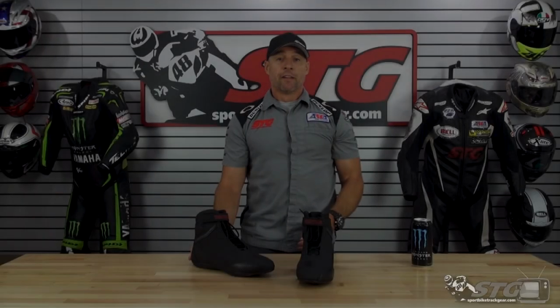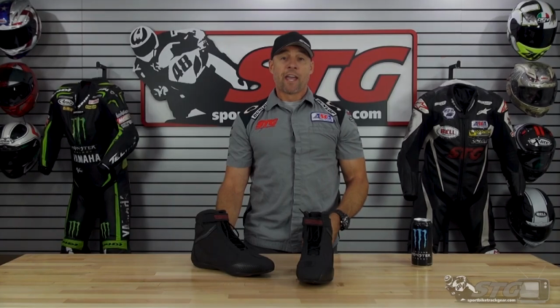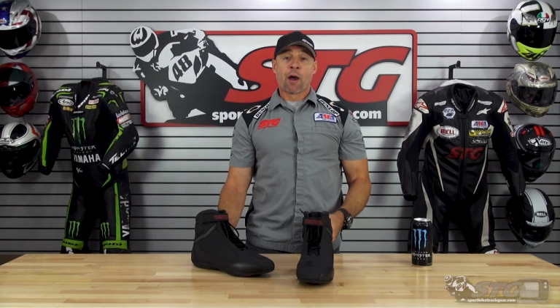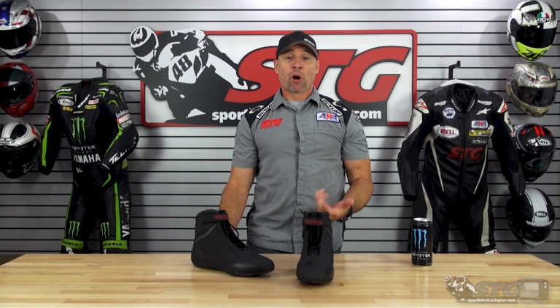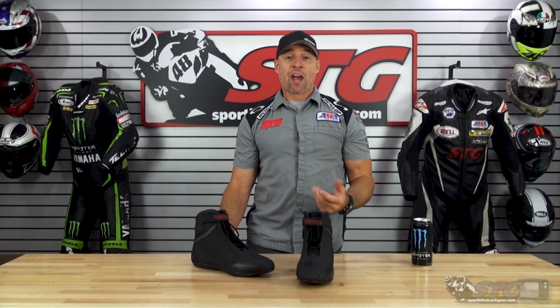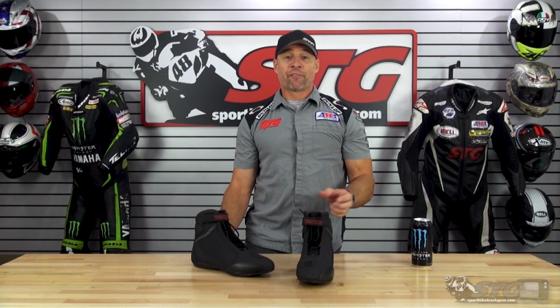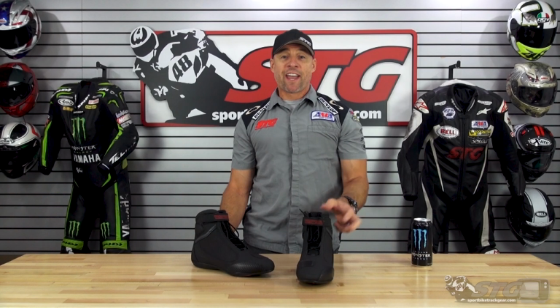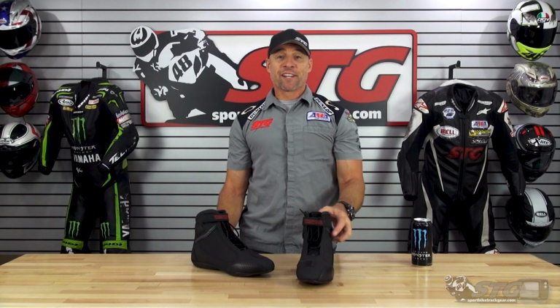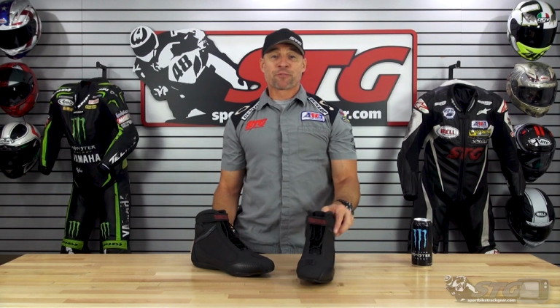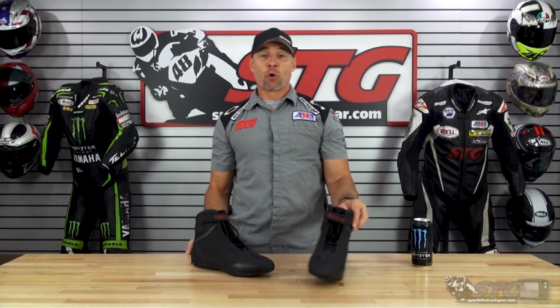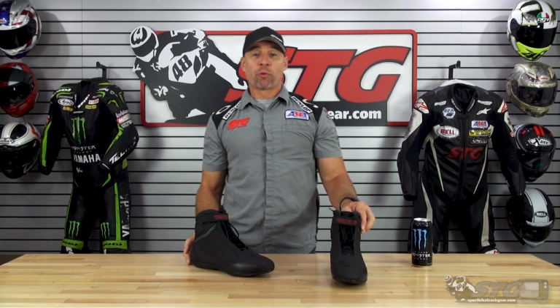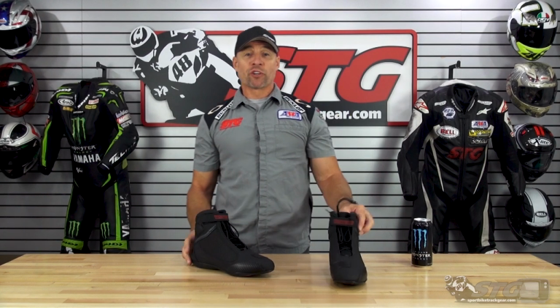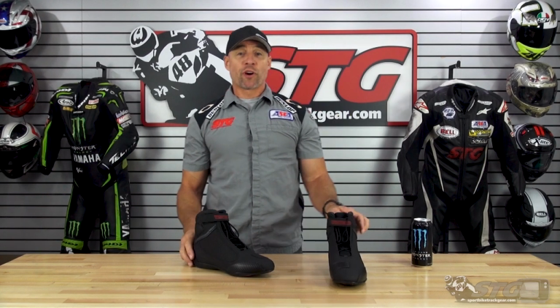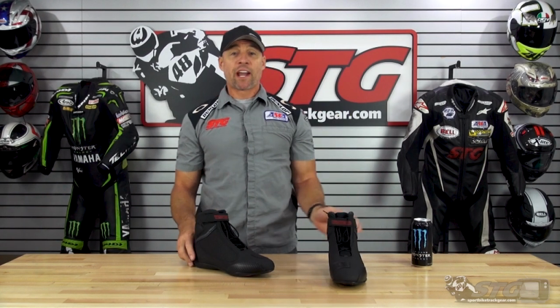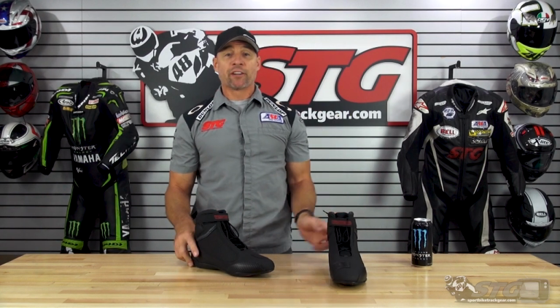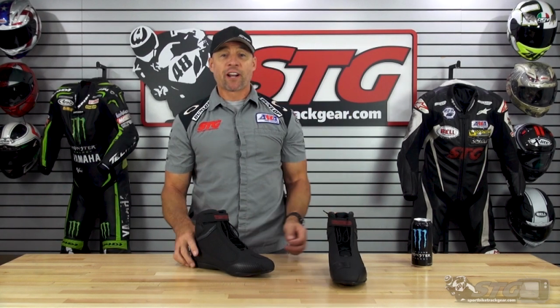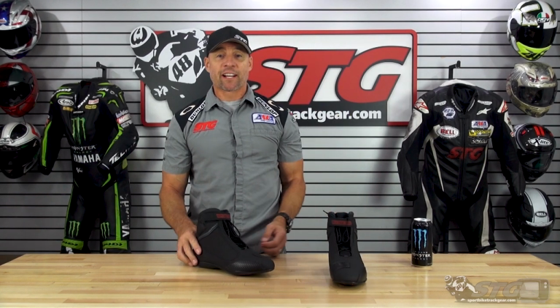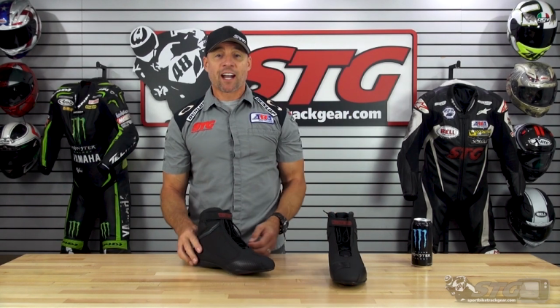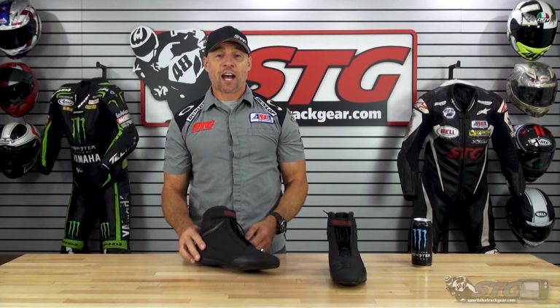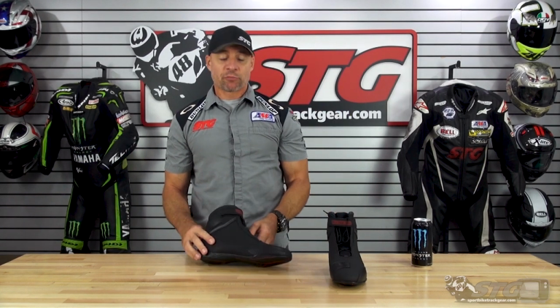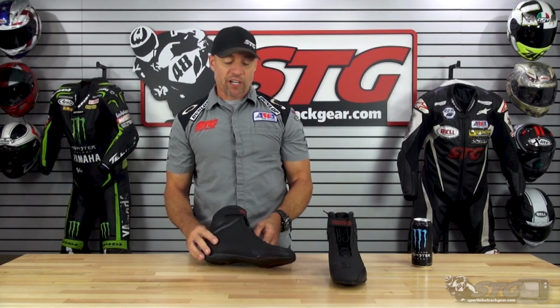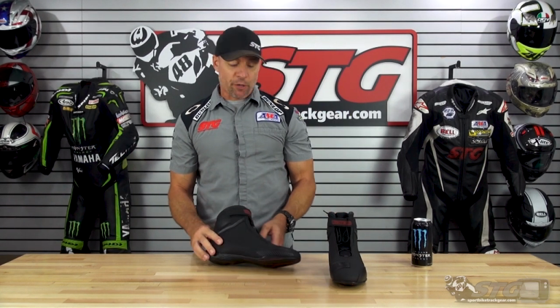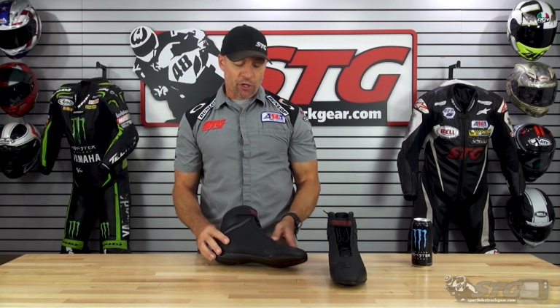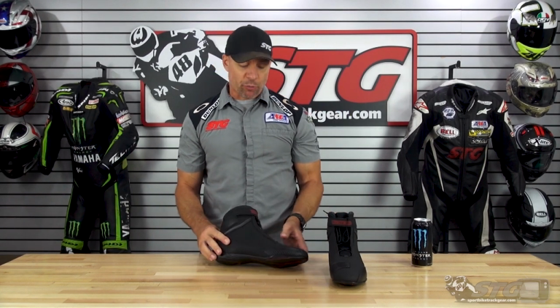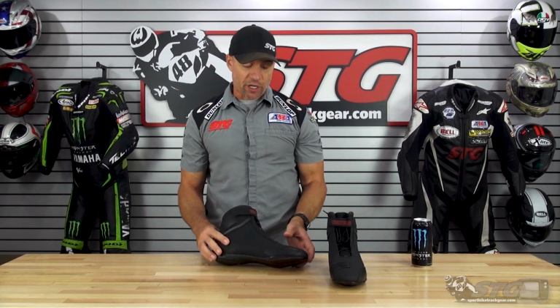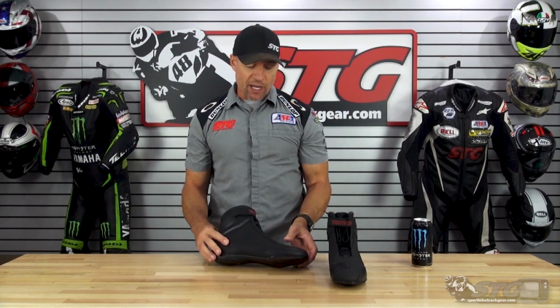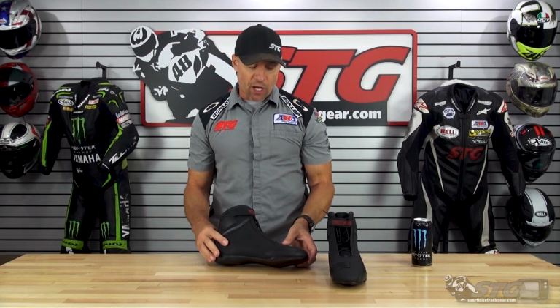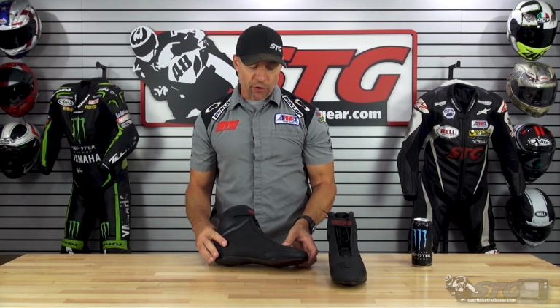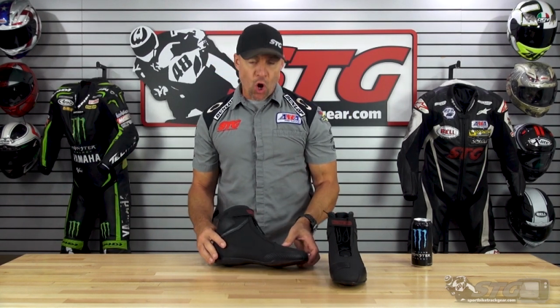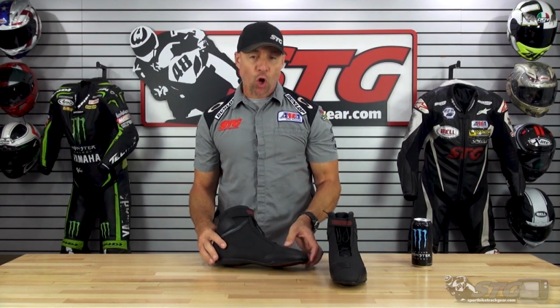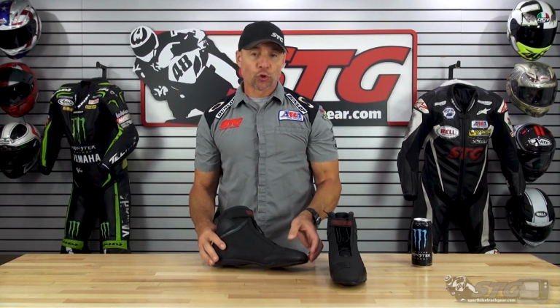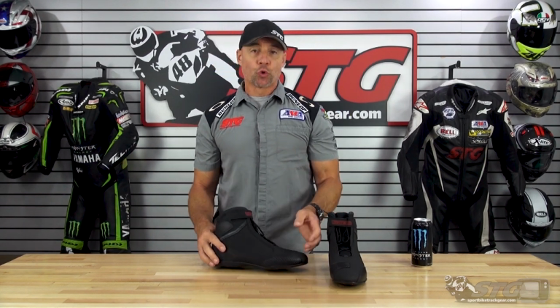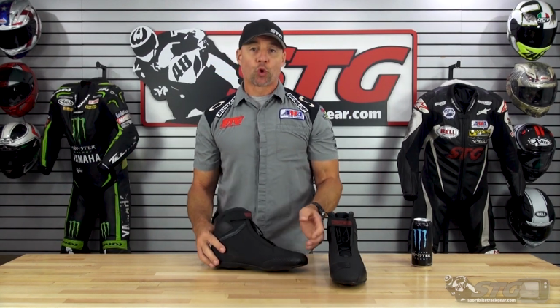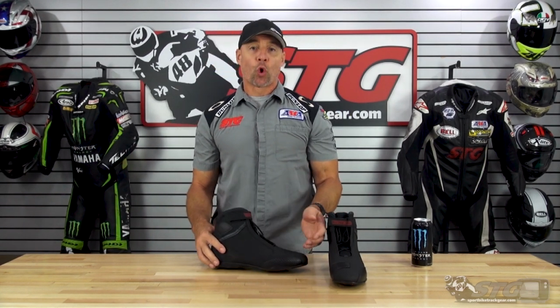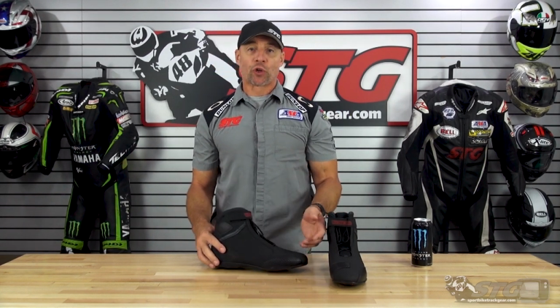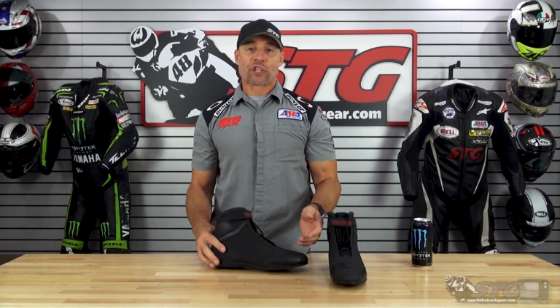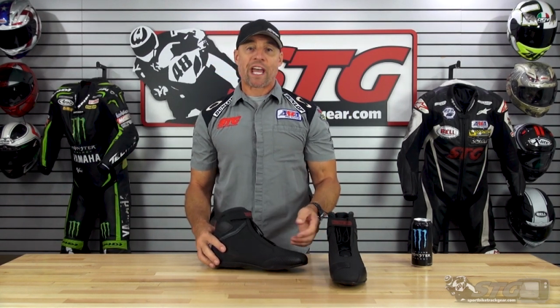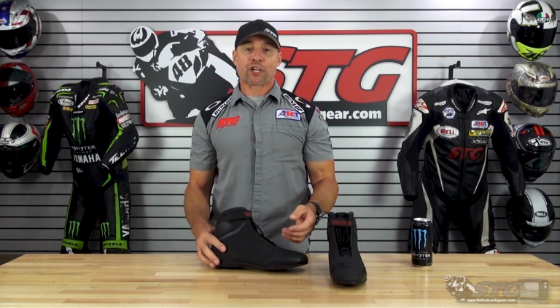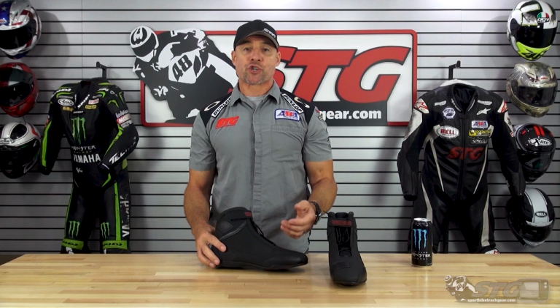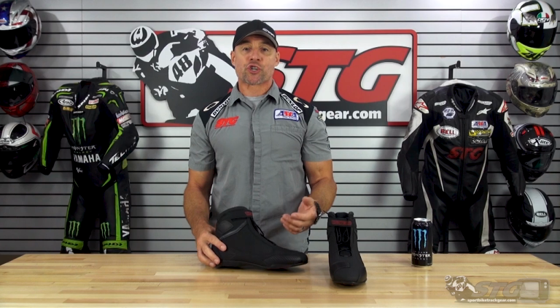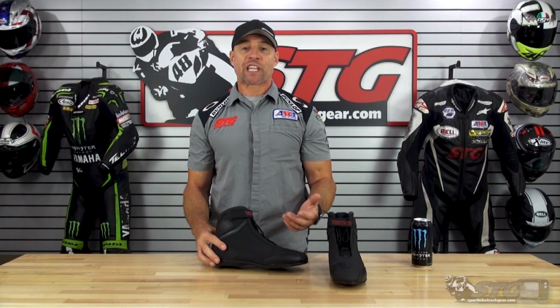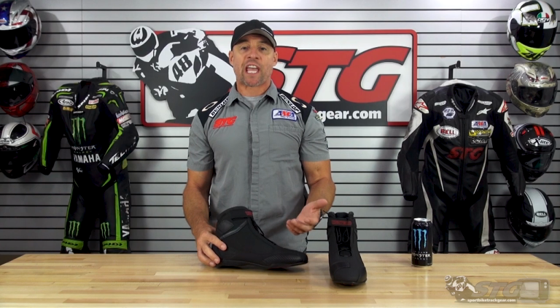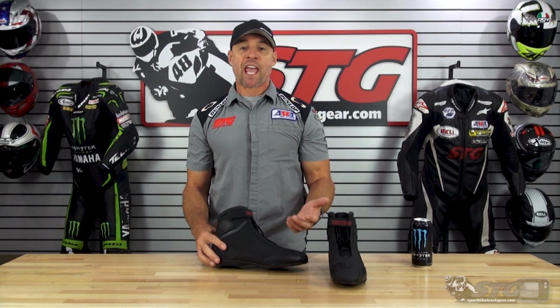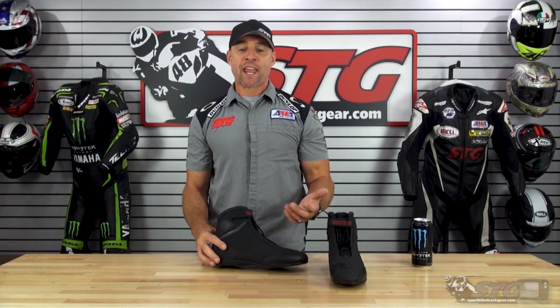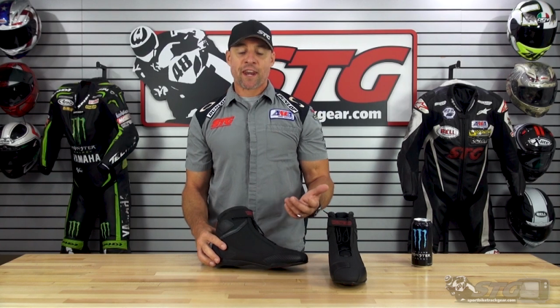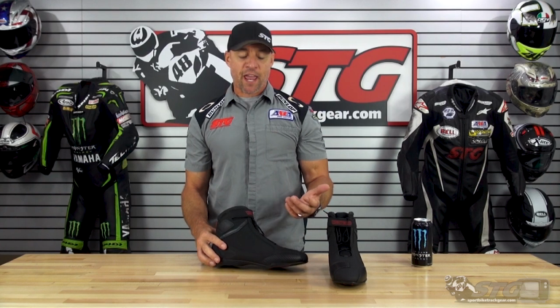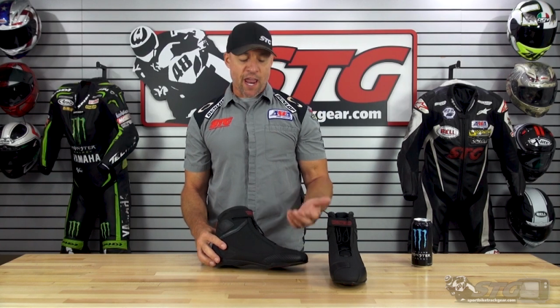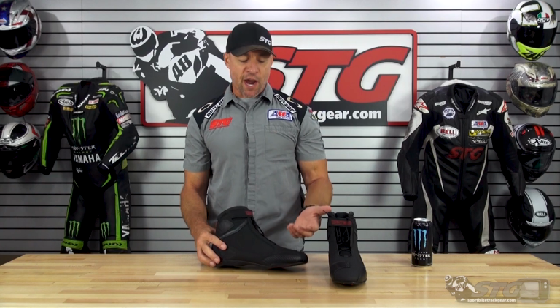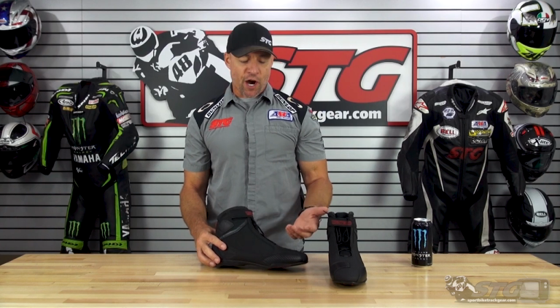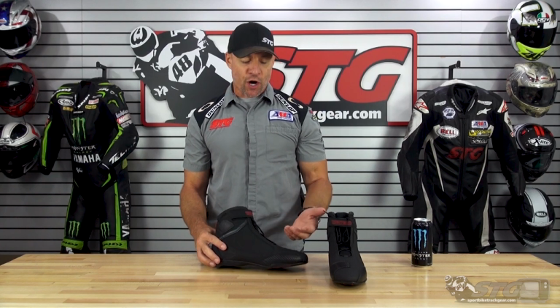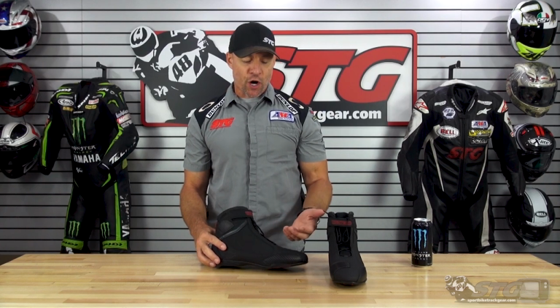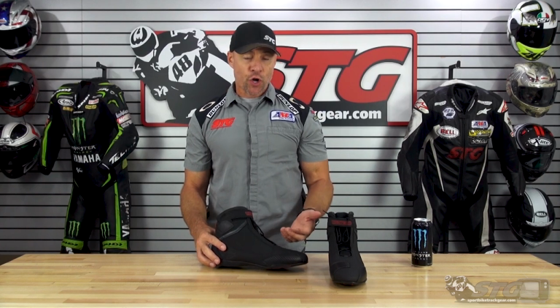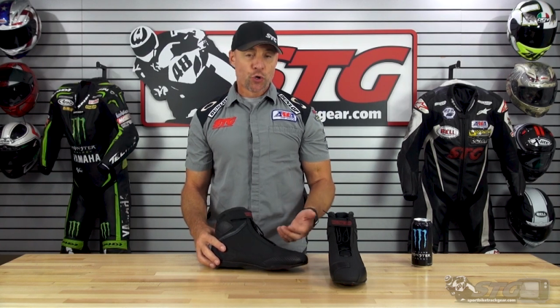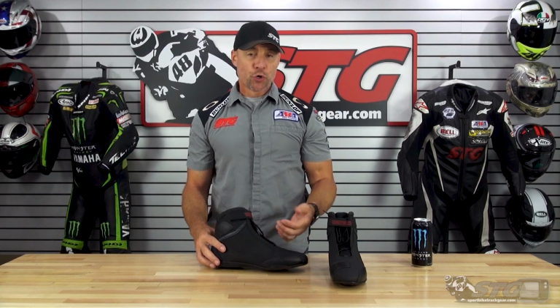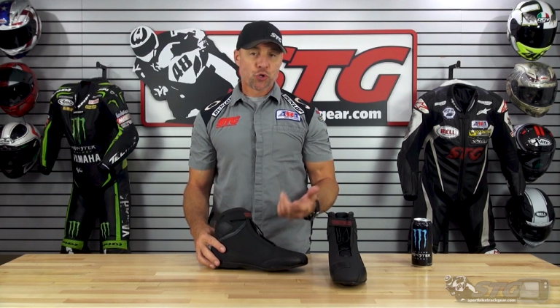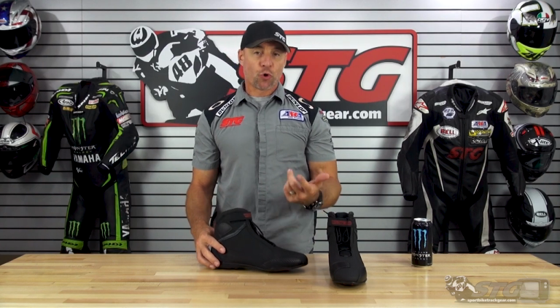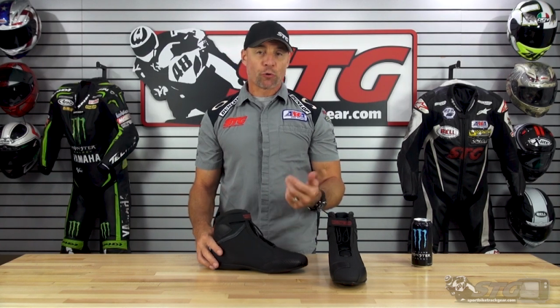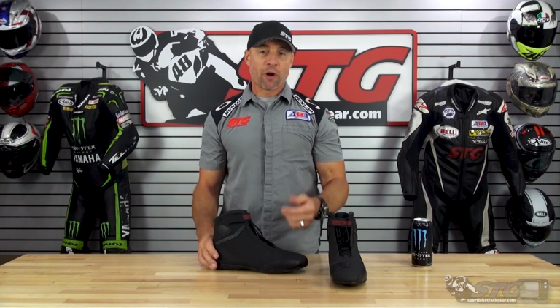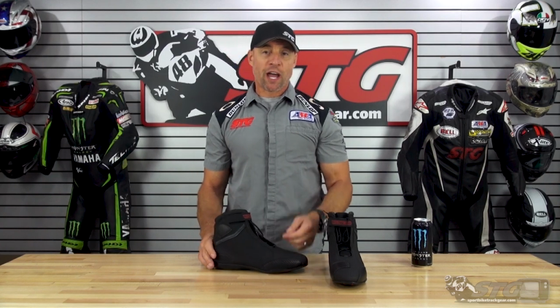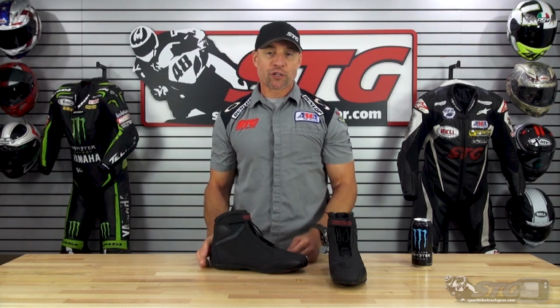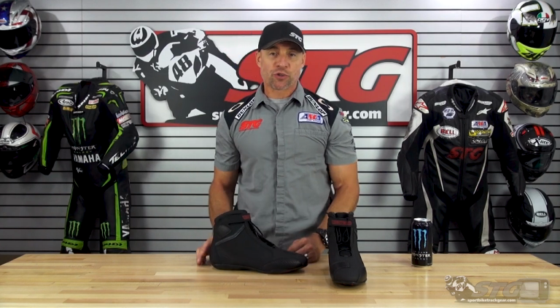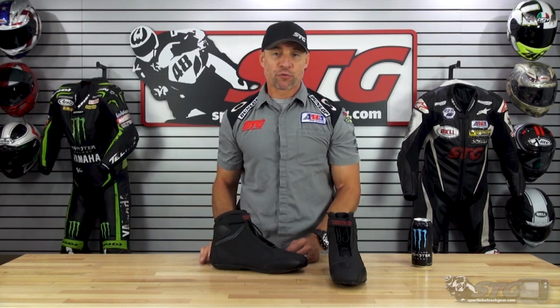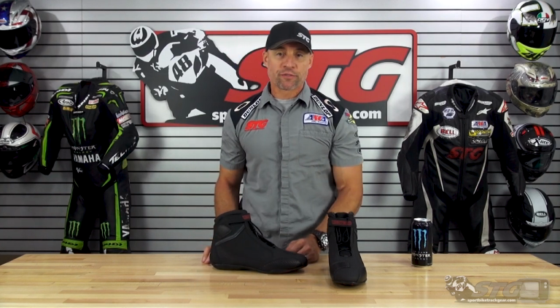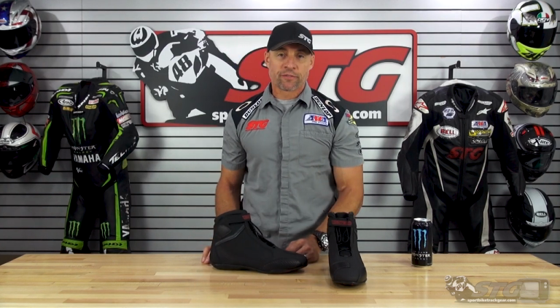Hey, I'm Brian Vance from Sportbiketradicture.com. Today we're going to break down the all-new Cortex Chicane Air Short Riding Shoes.